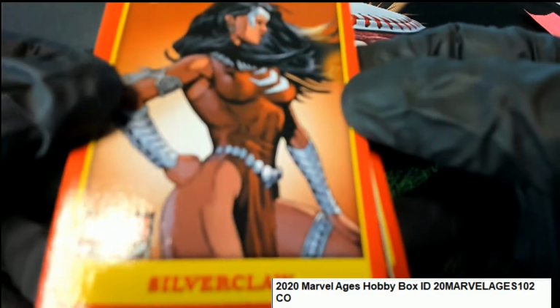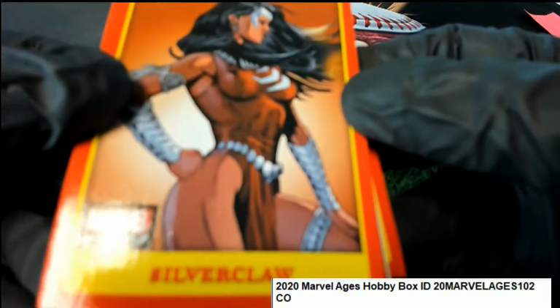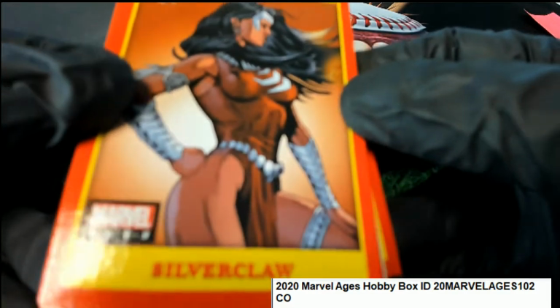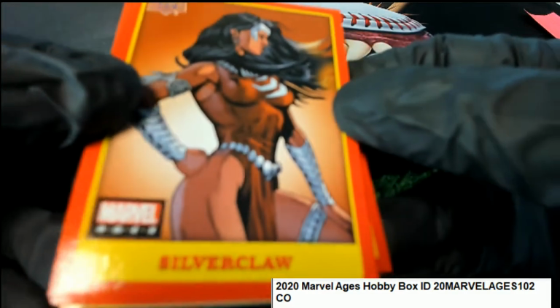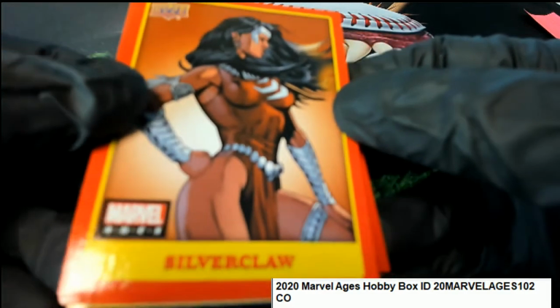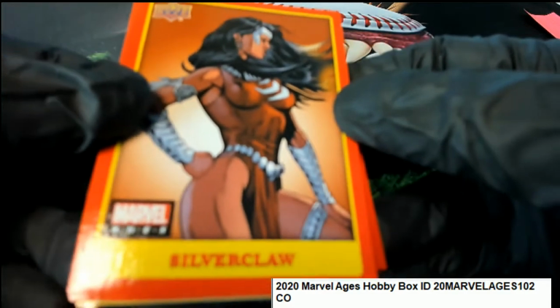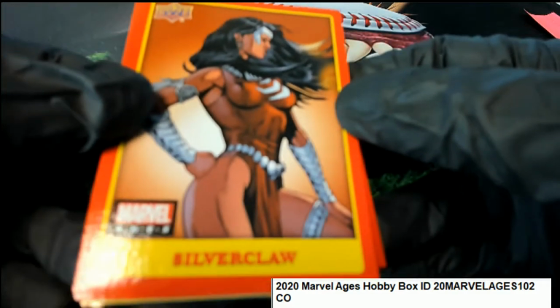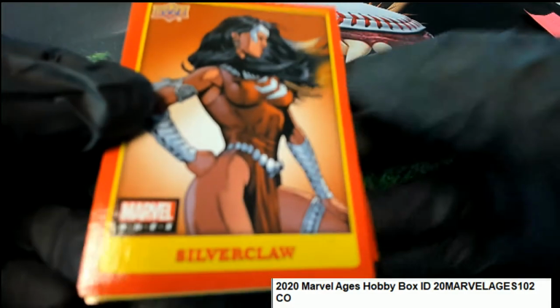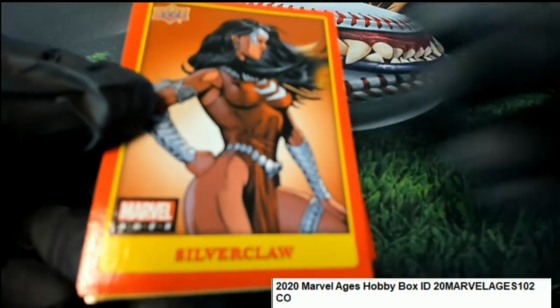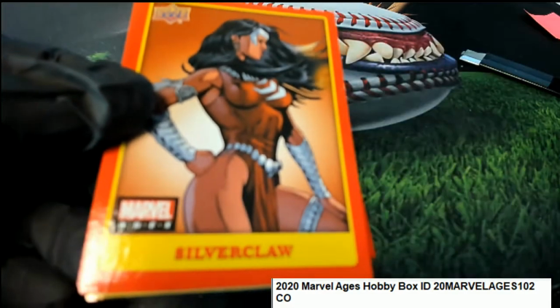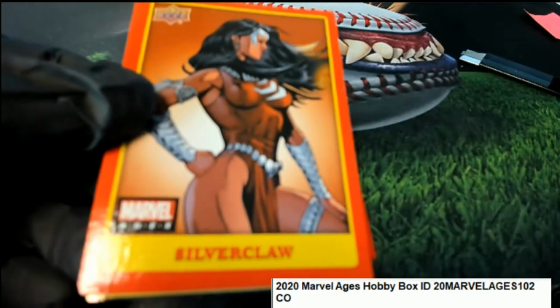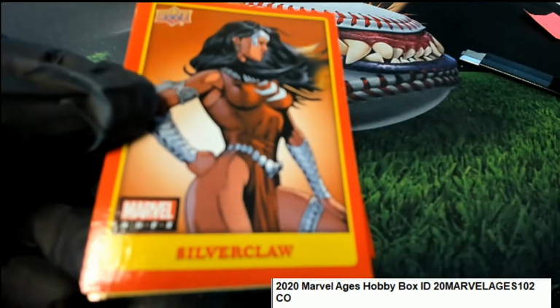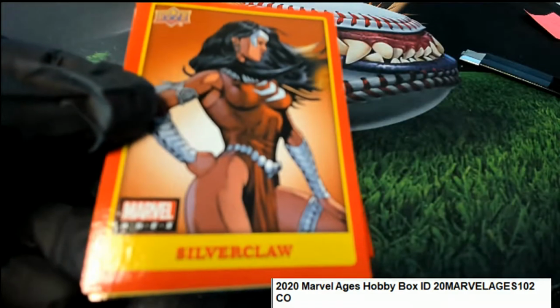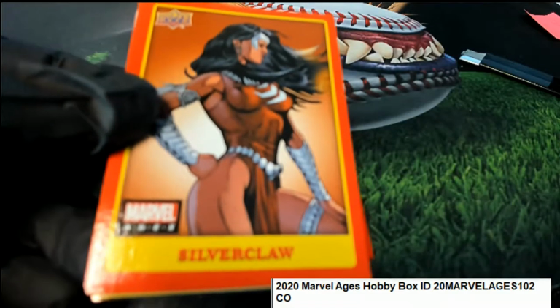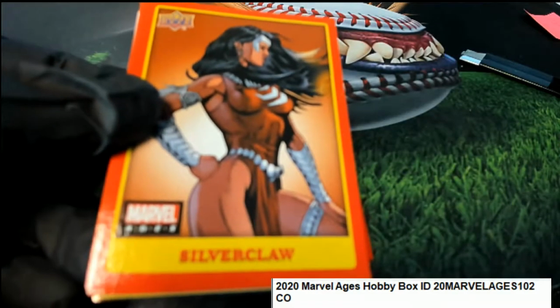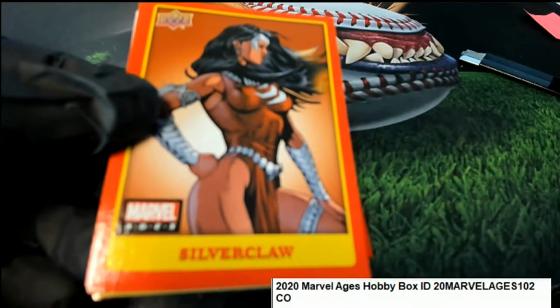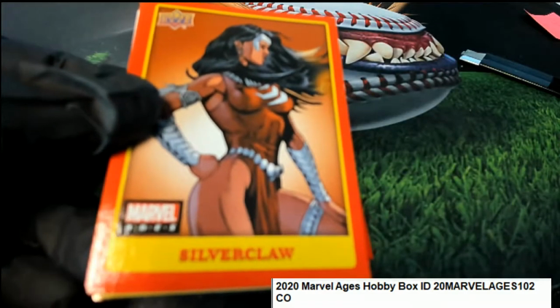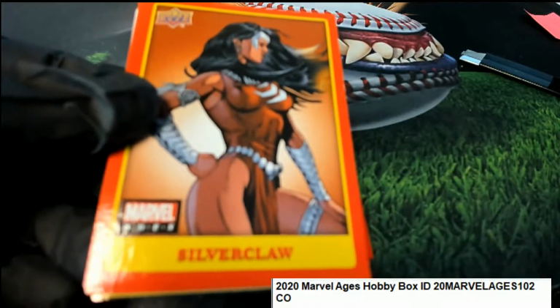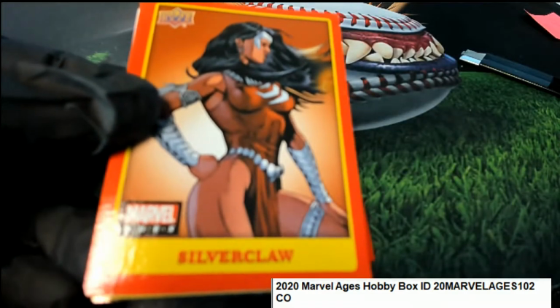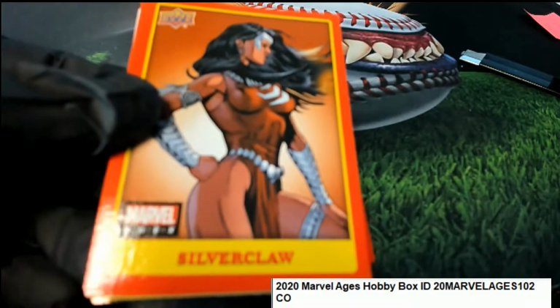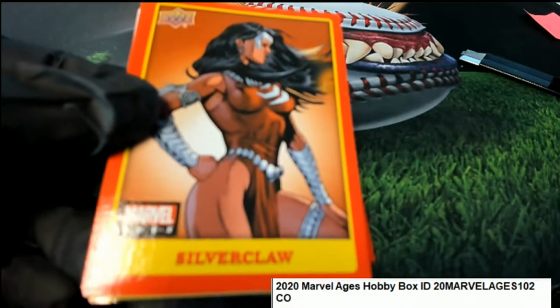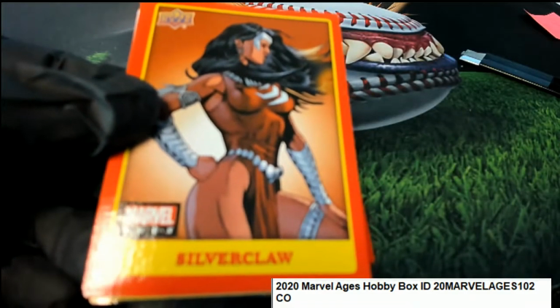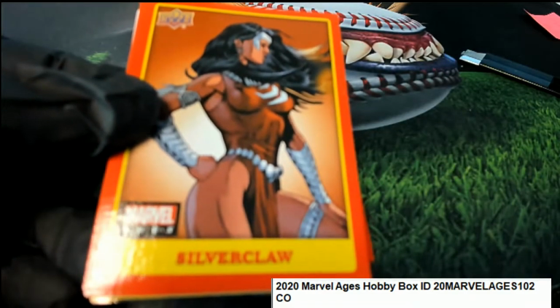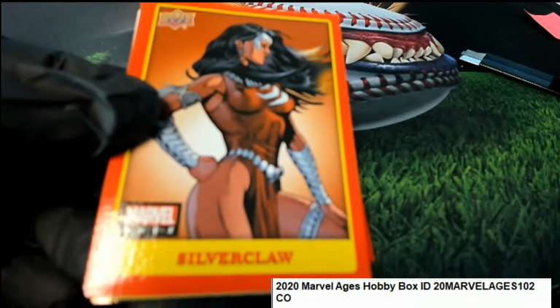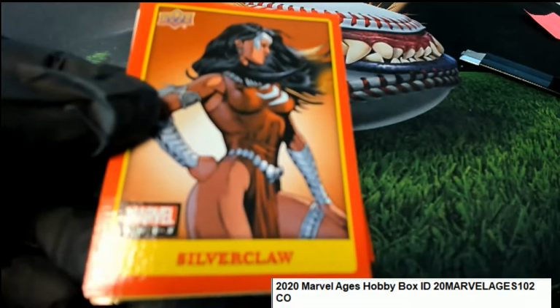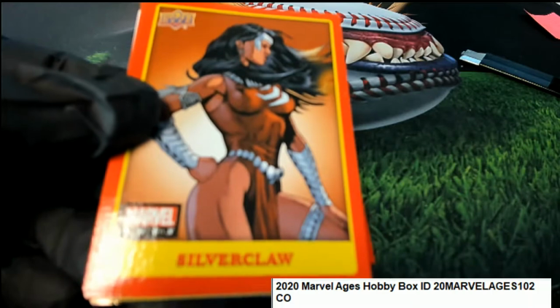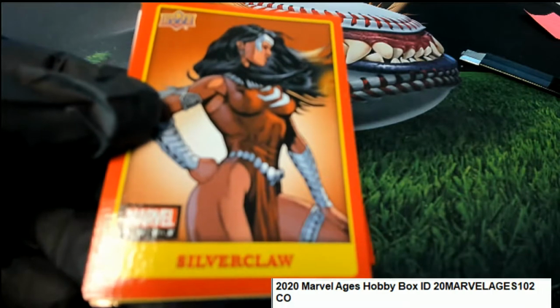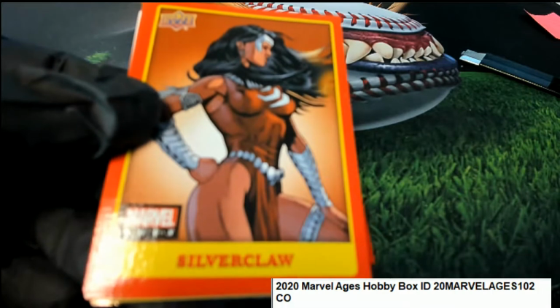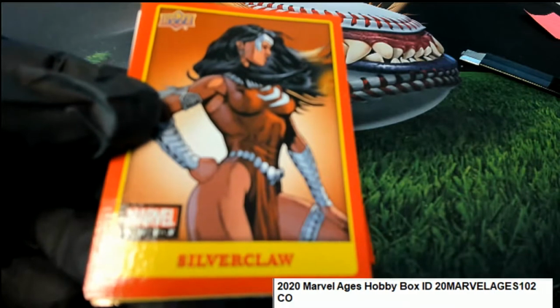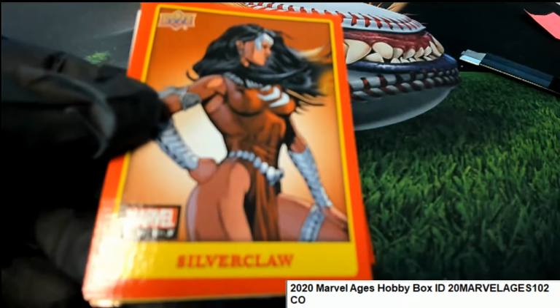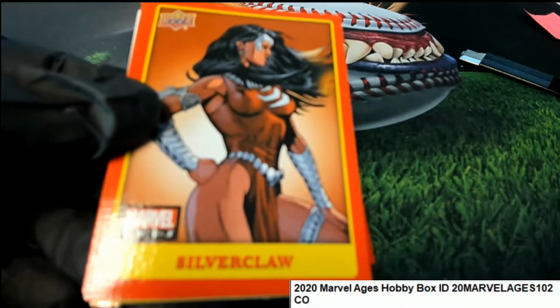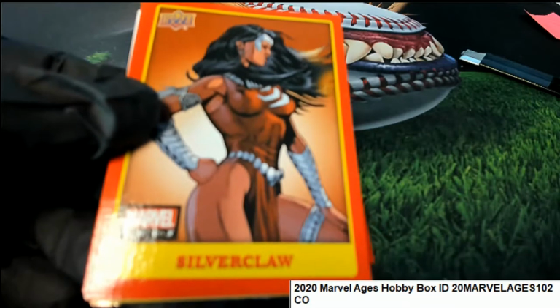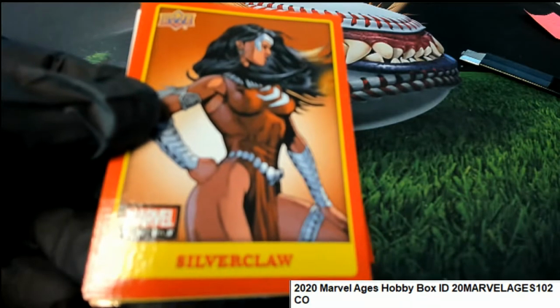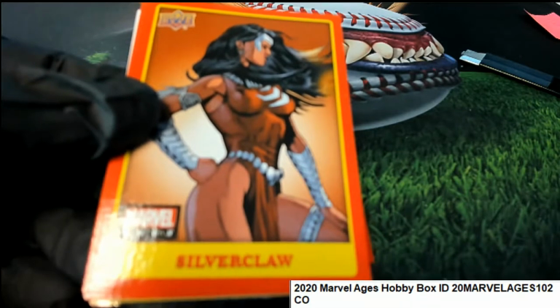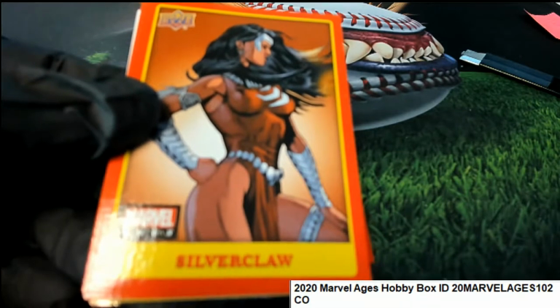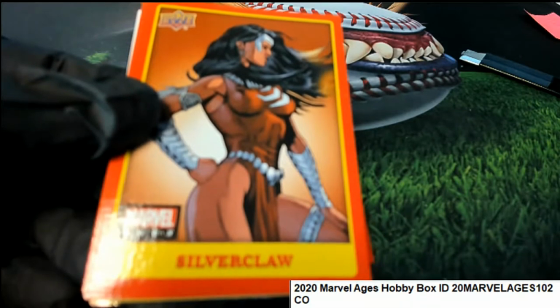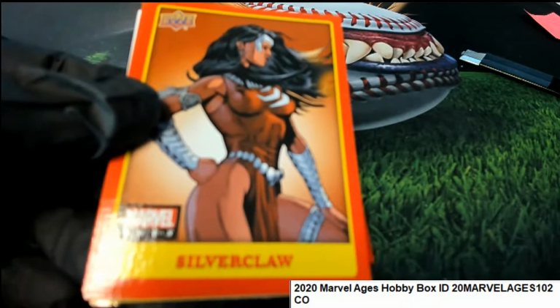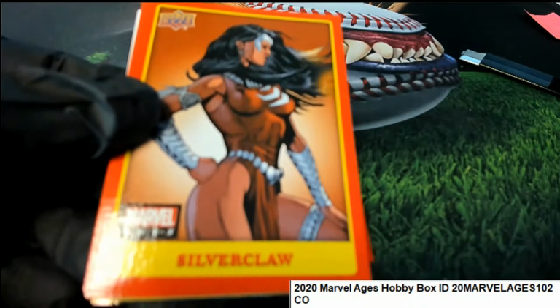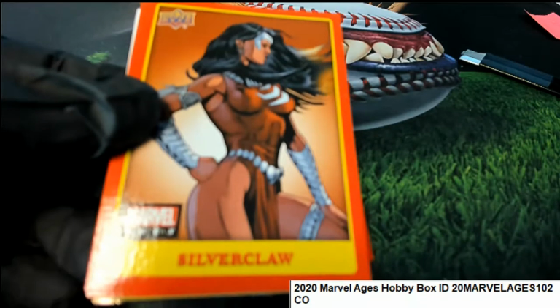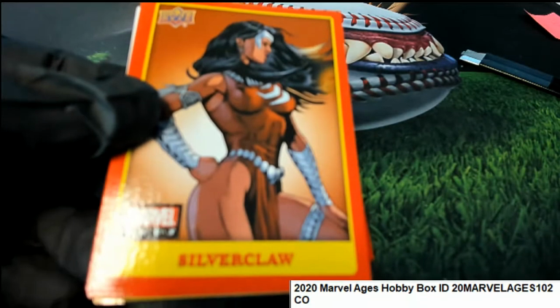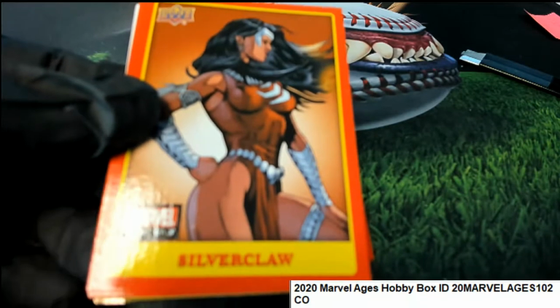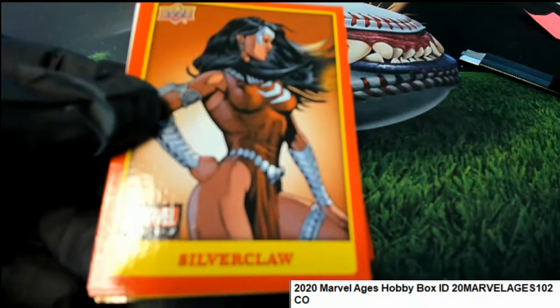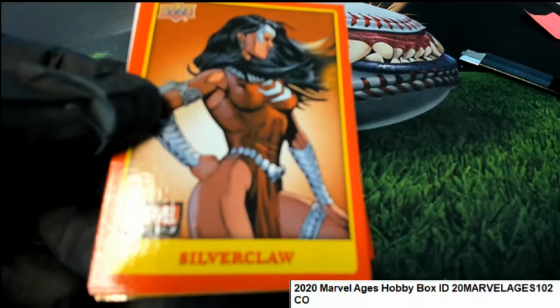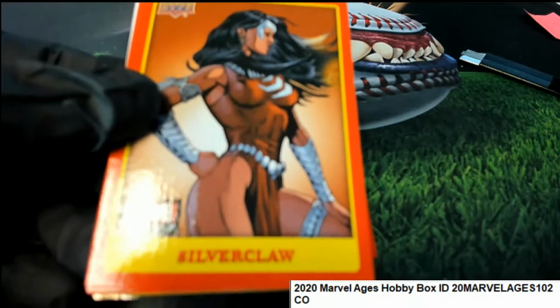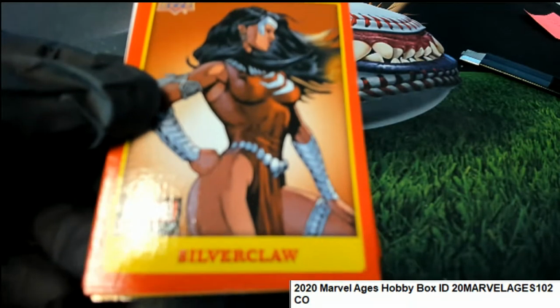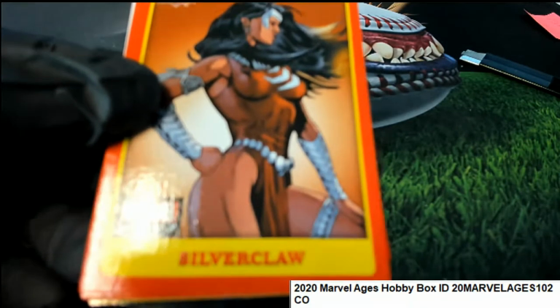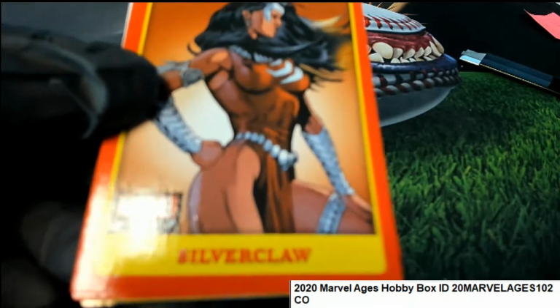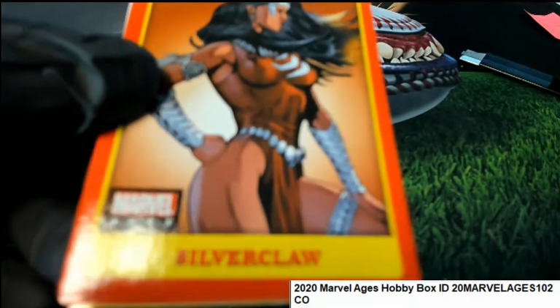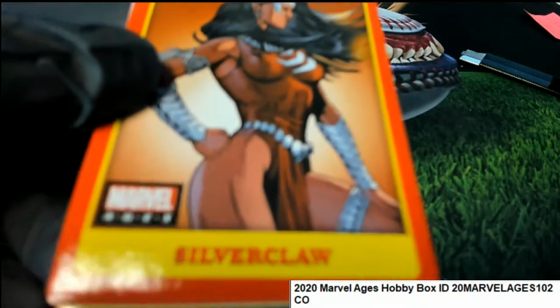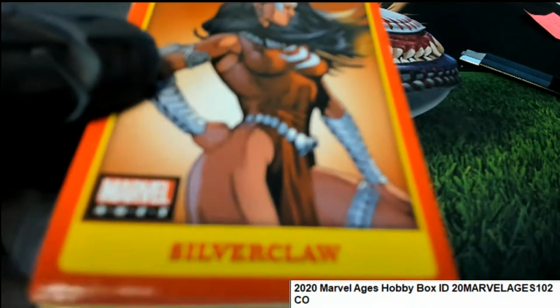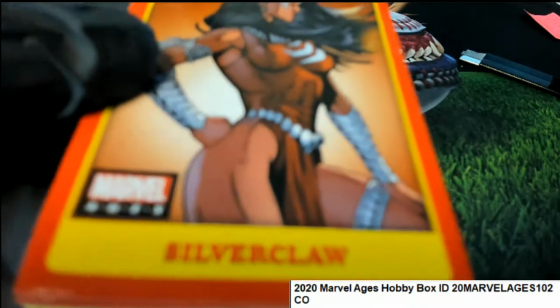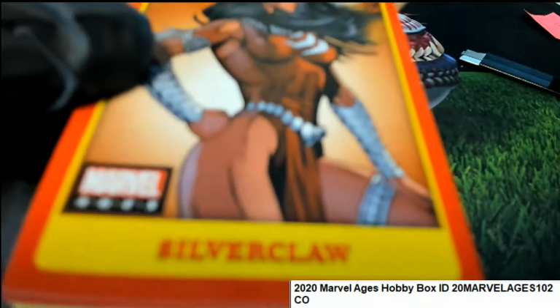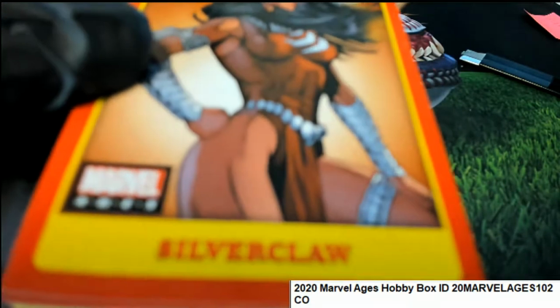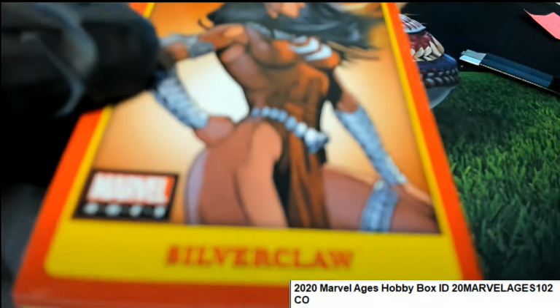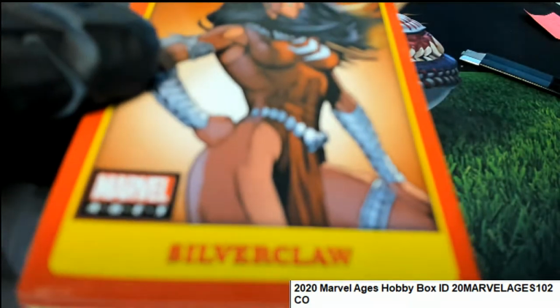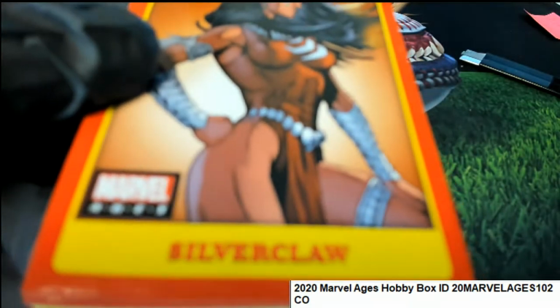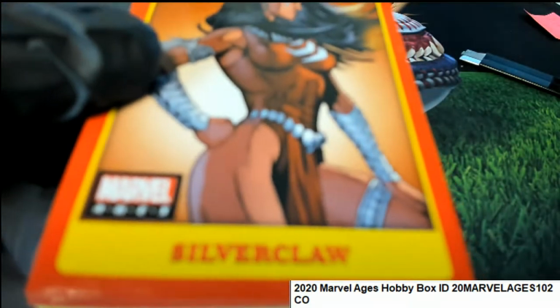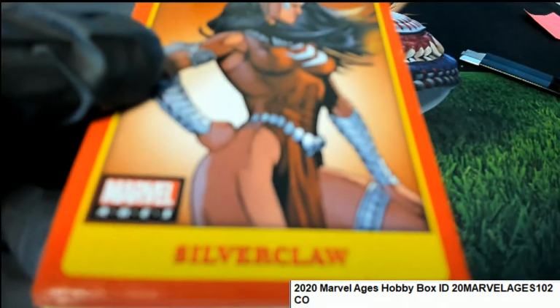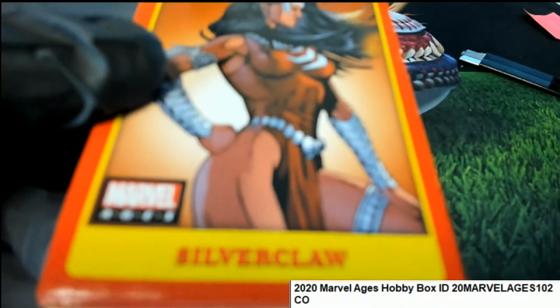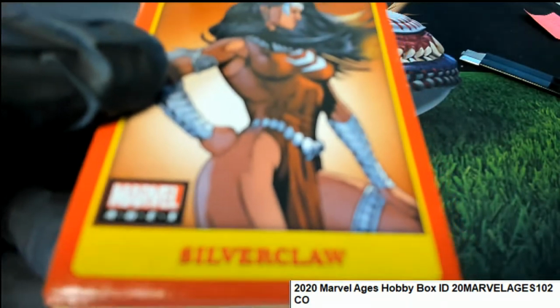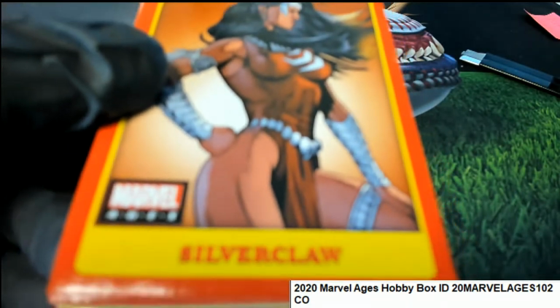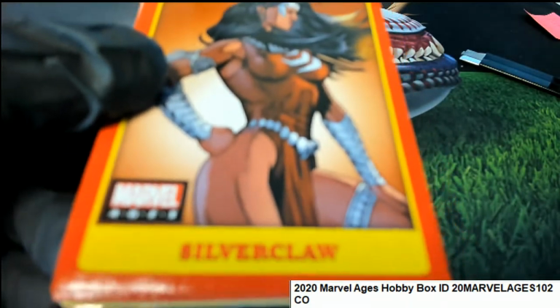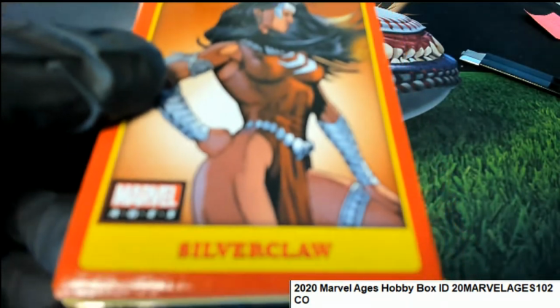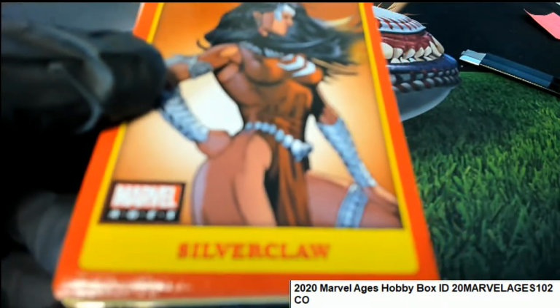Beautiful artwork. Great stuff coming out of here in Marvel. And we have this Silverclaw.